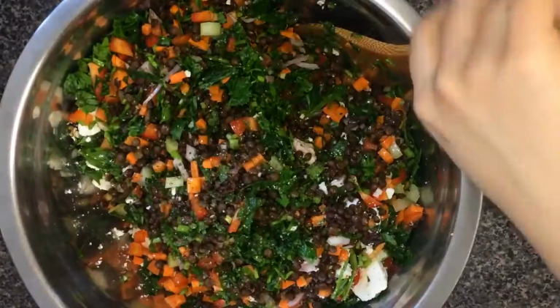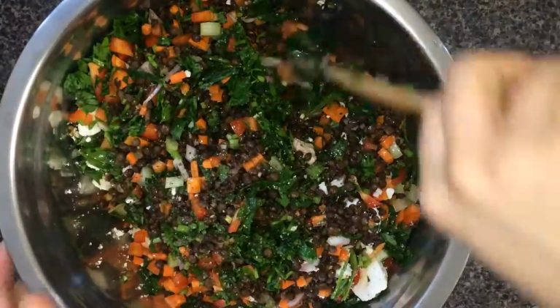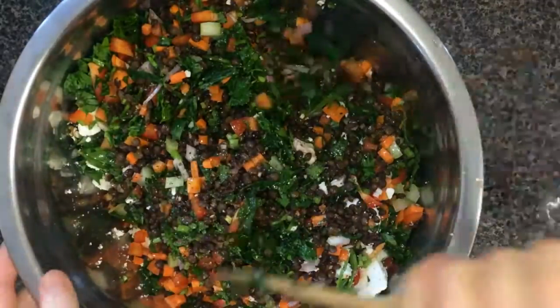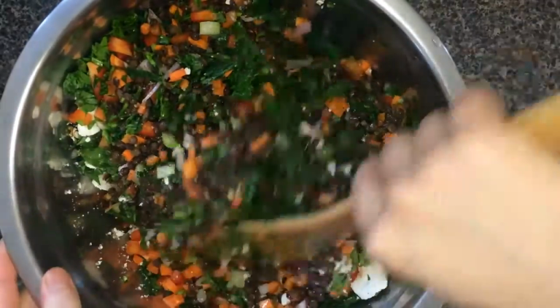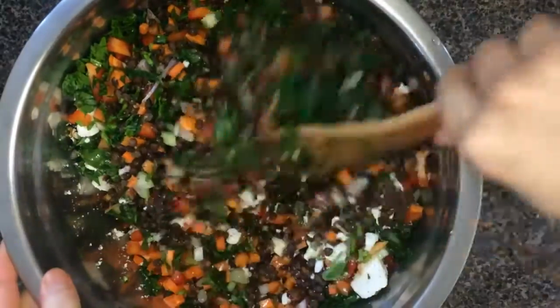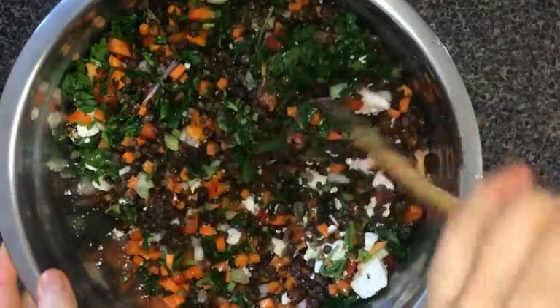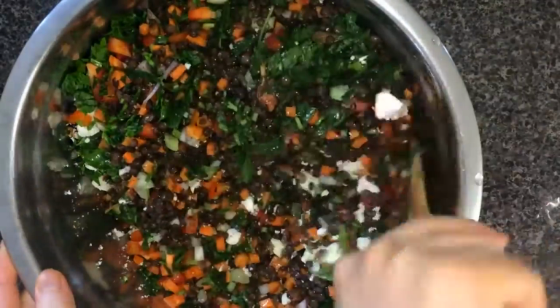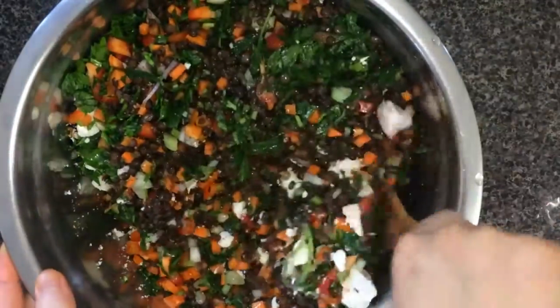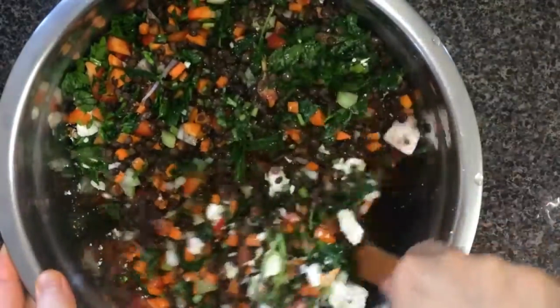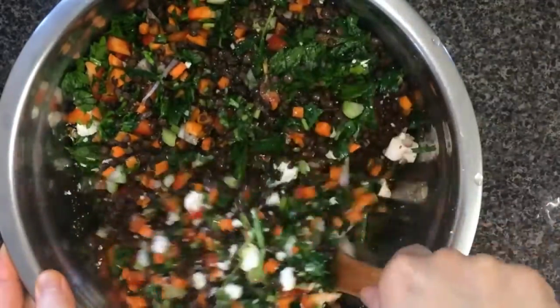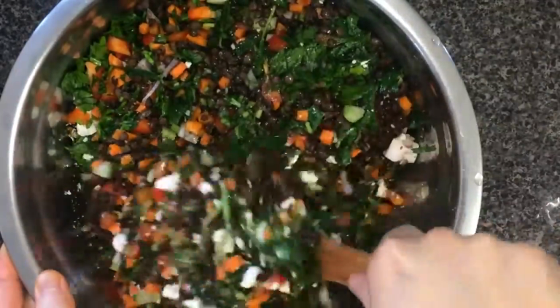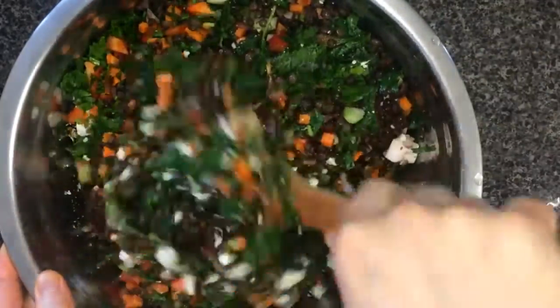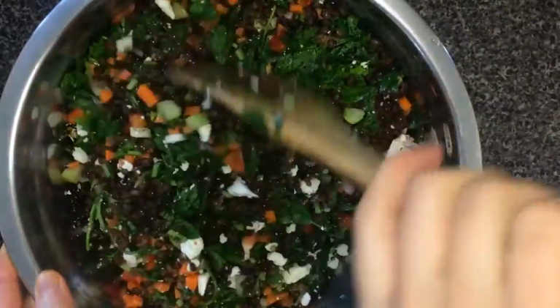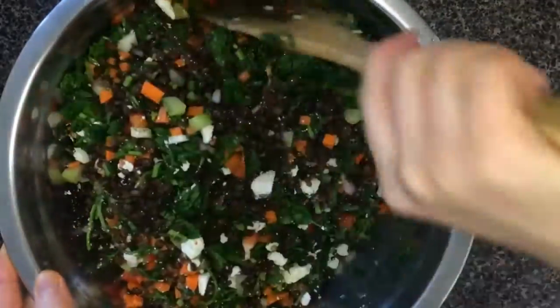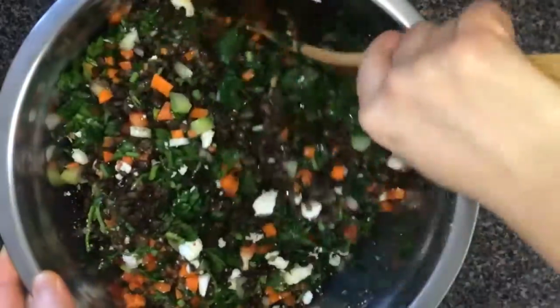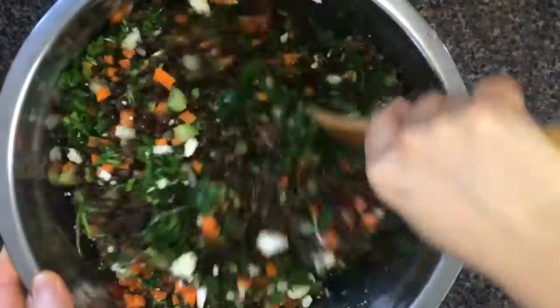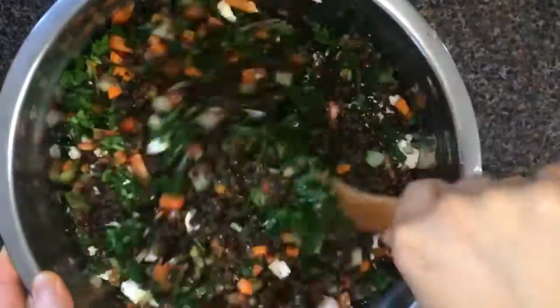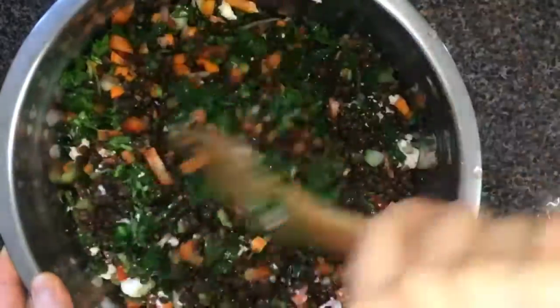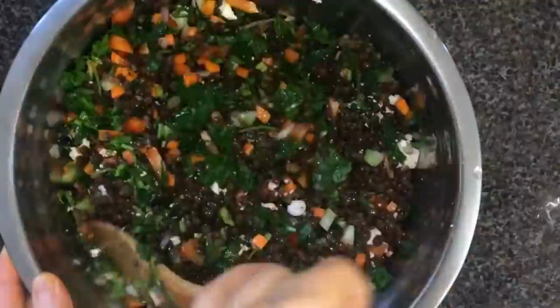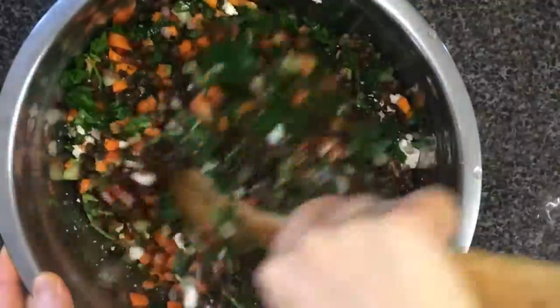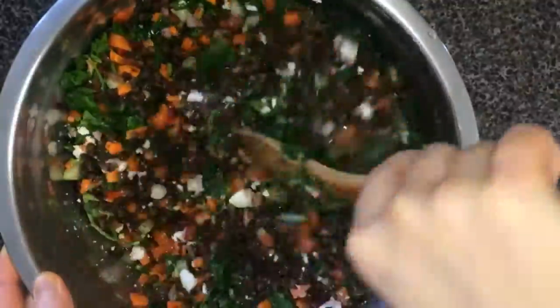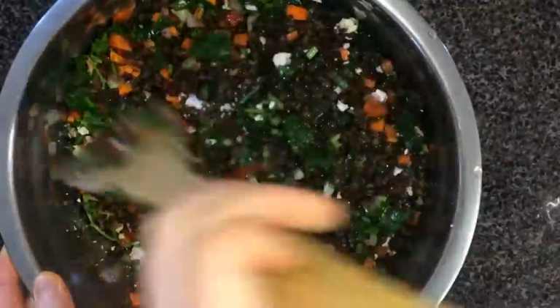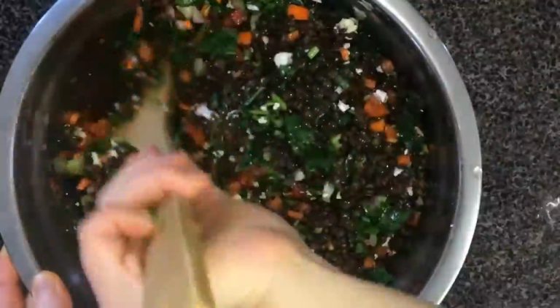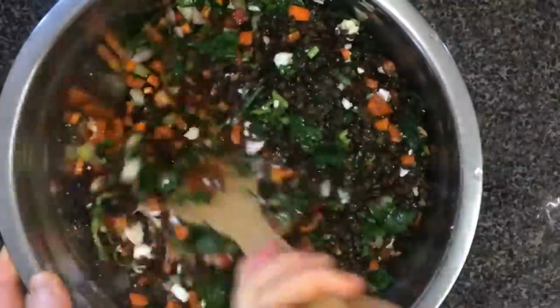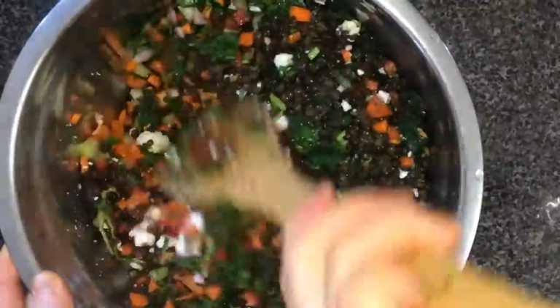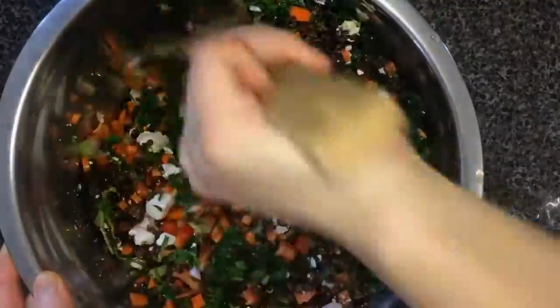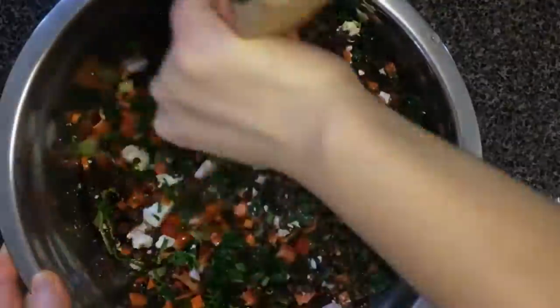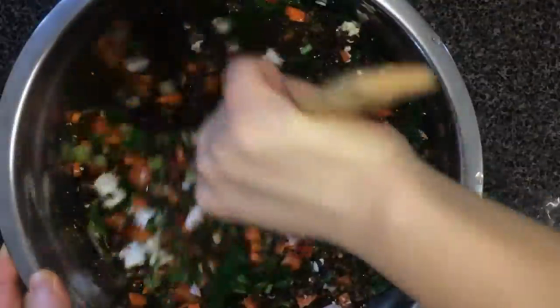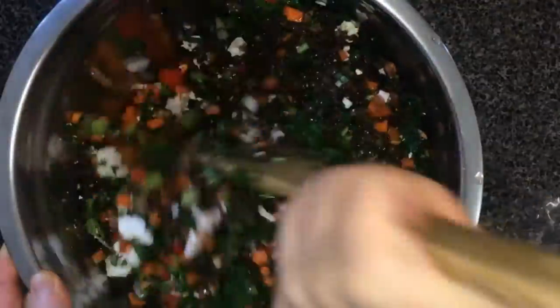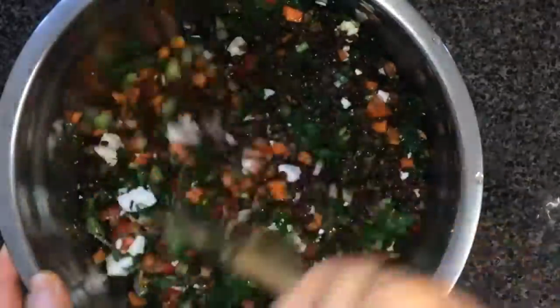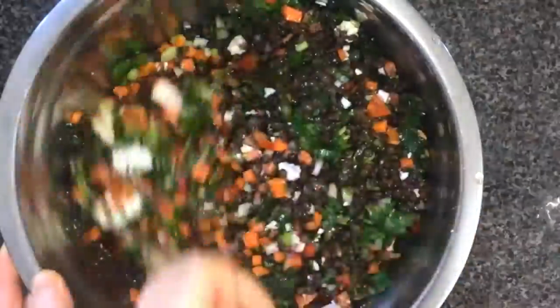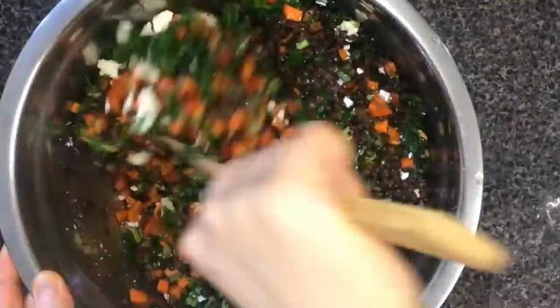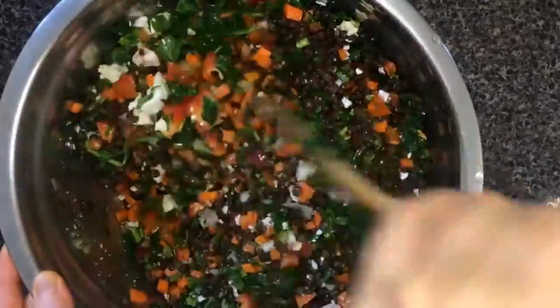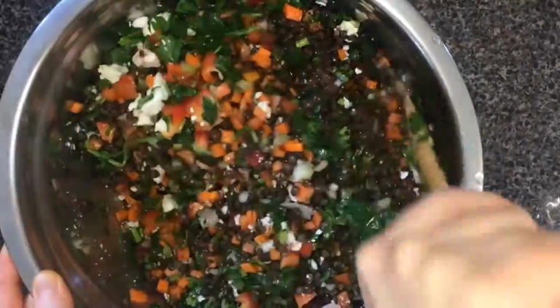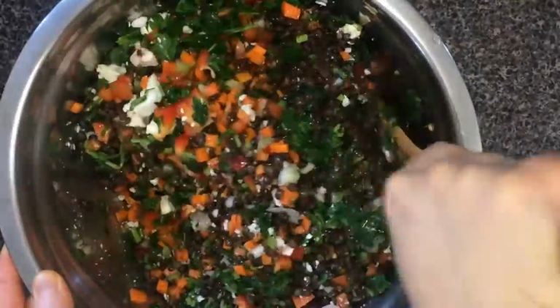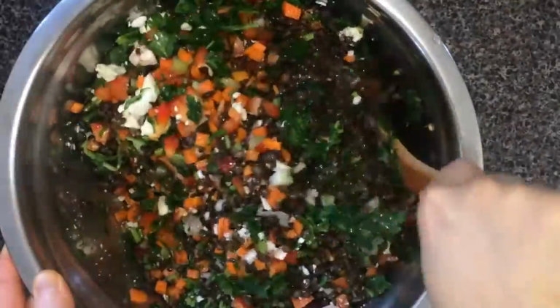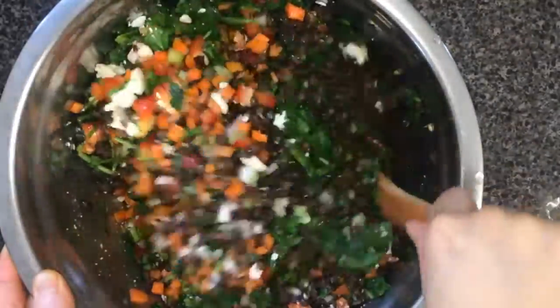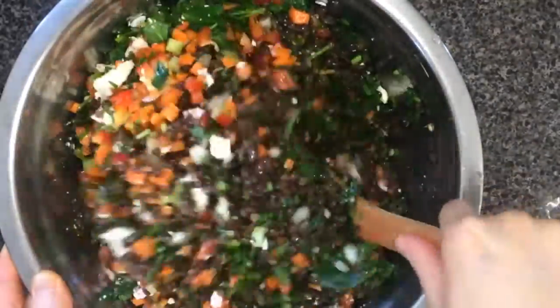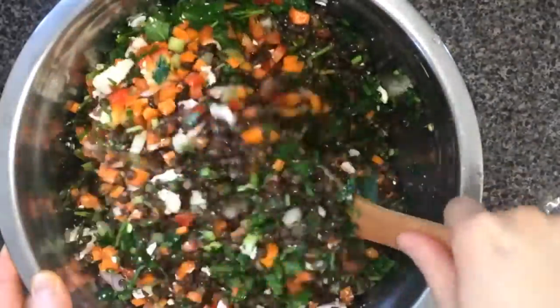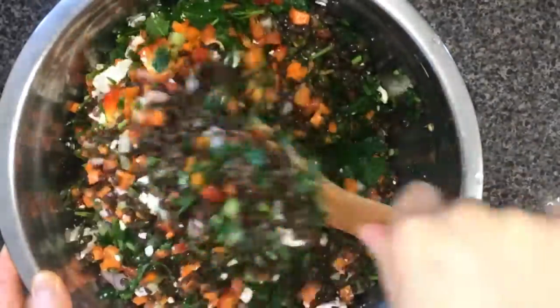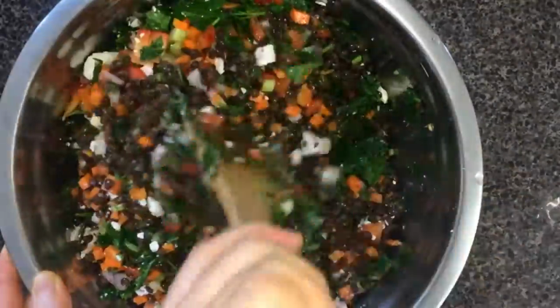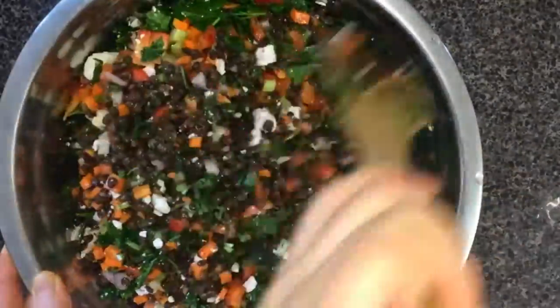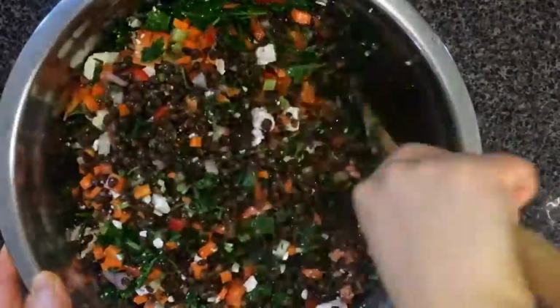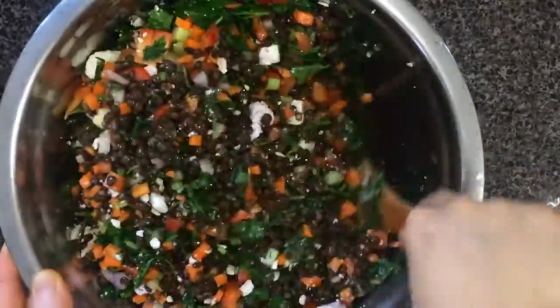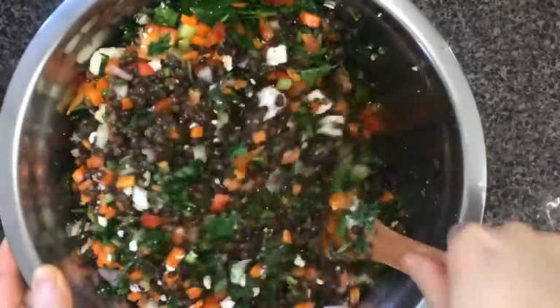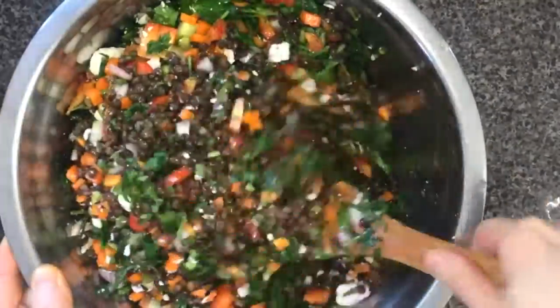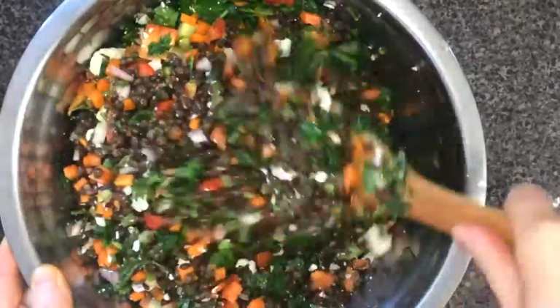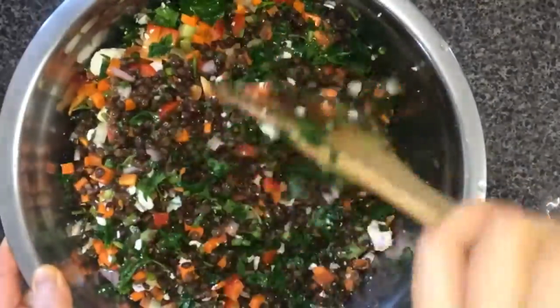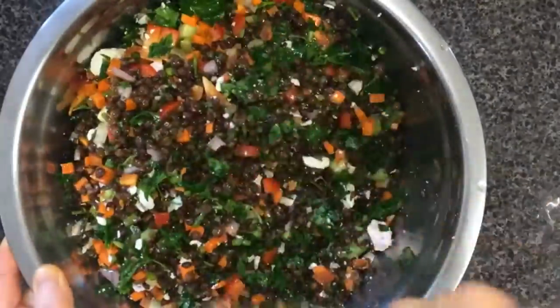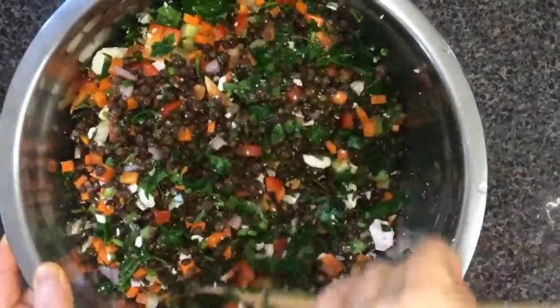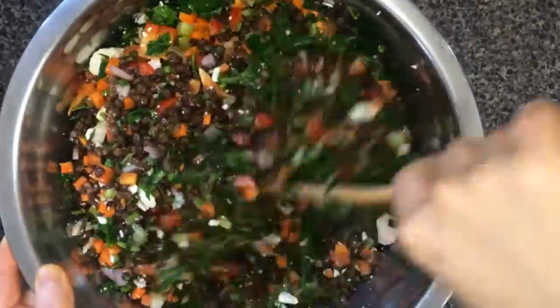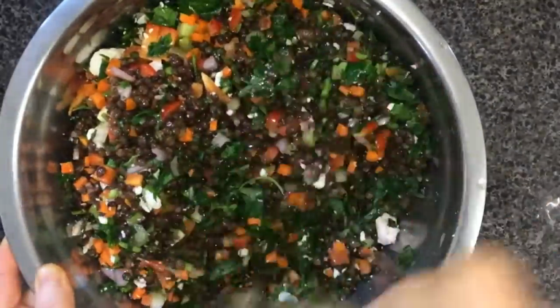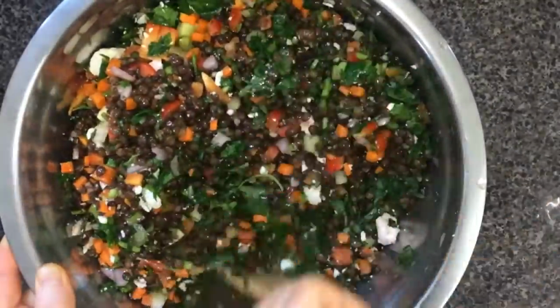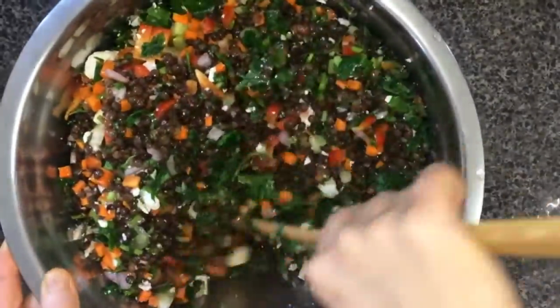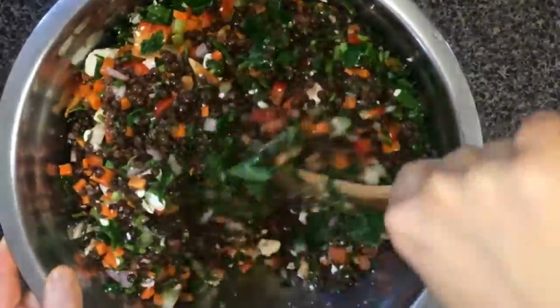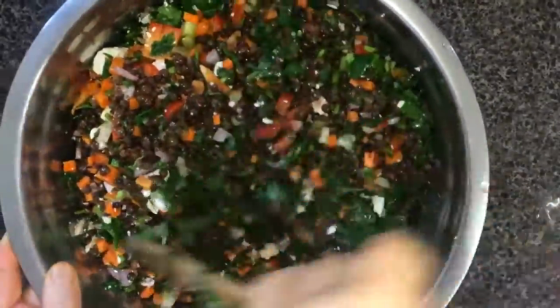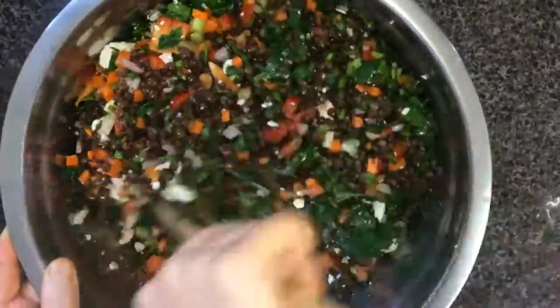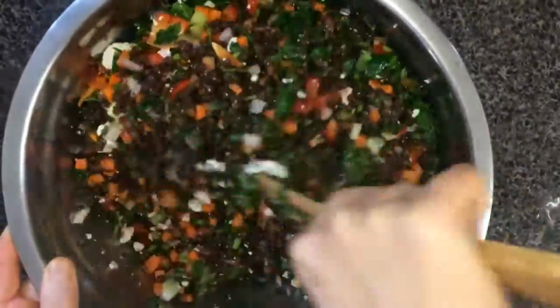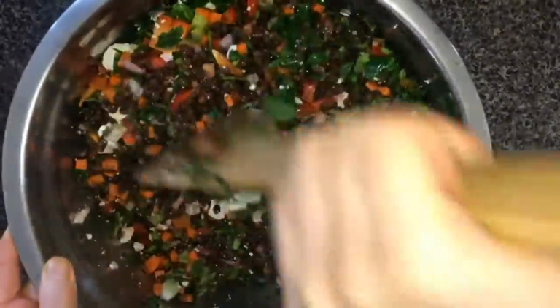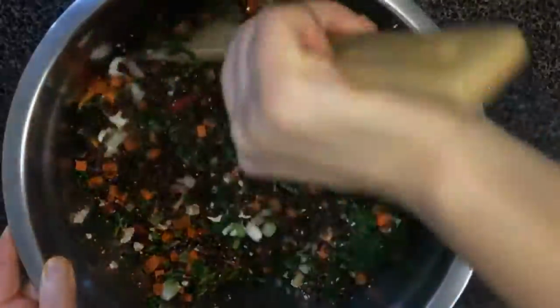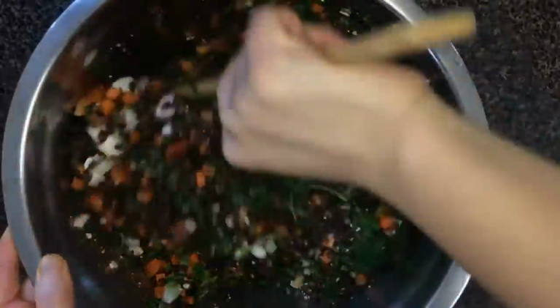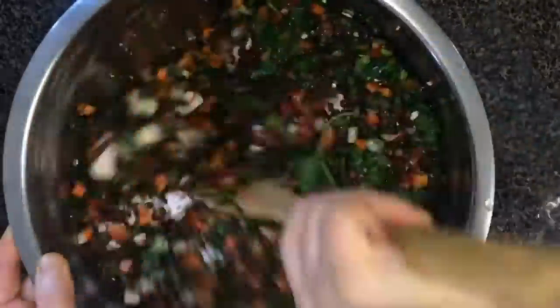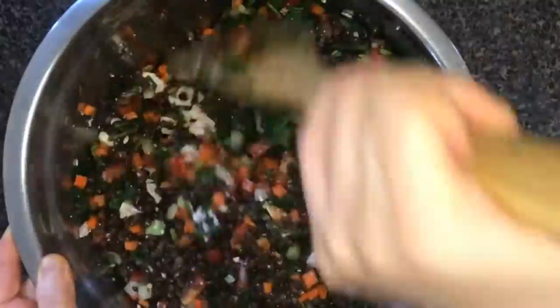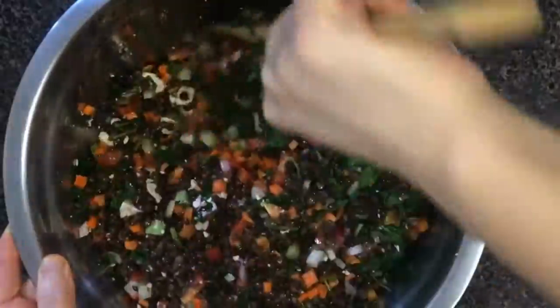Give it another toss, then store in the fridge until ready to eat. I would recommend making this salad one day in advance just for the flavors to soak in.